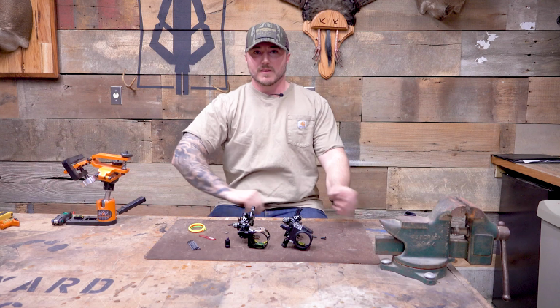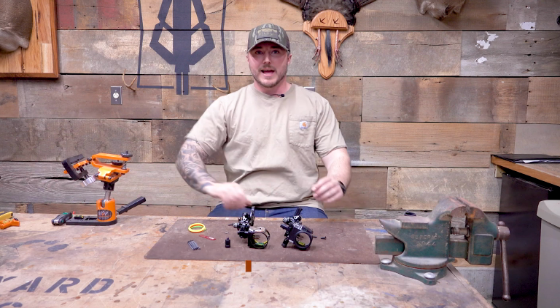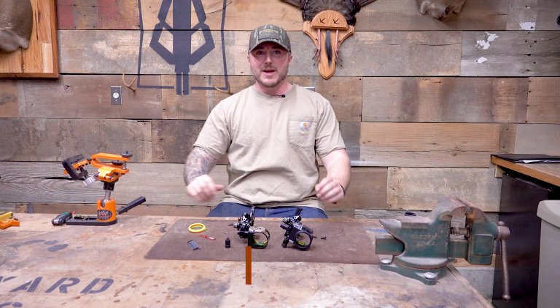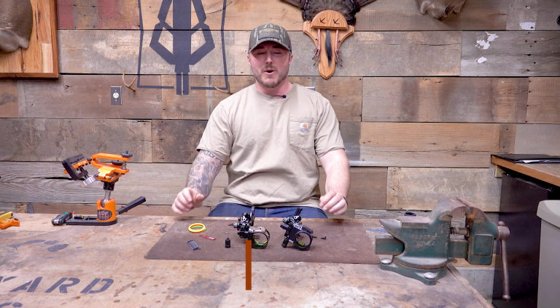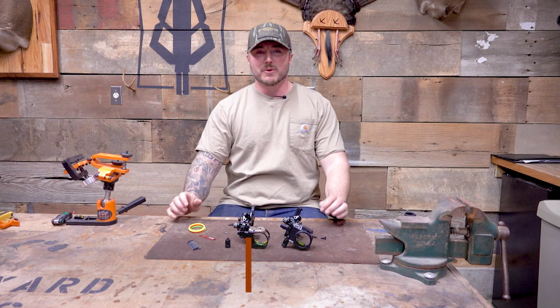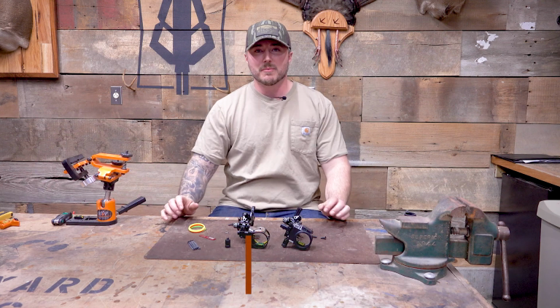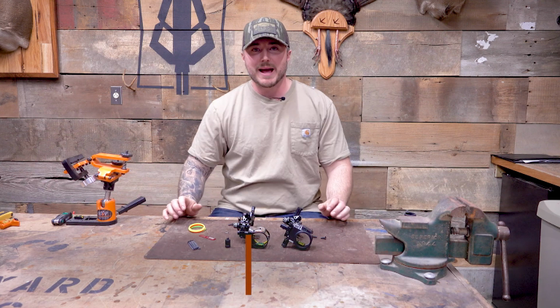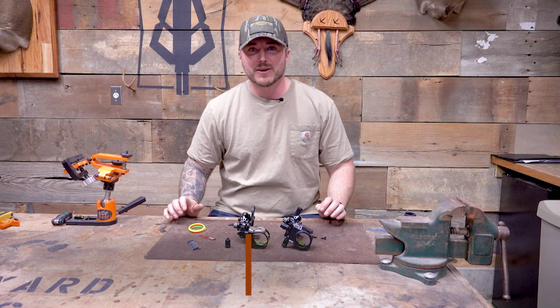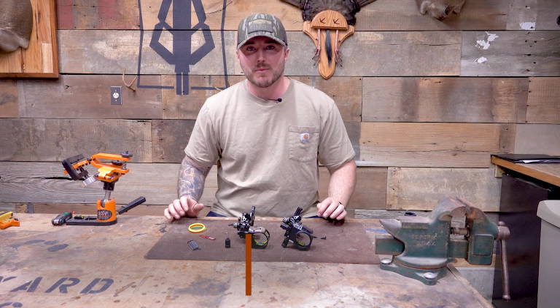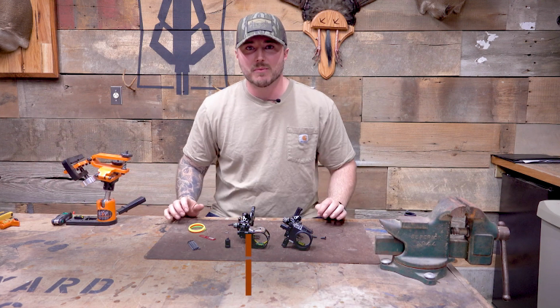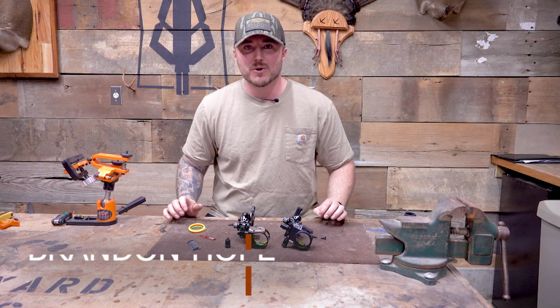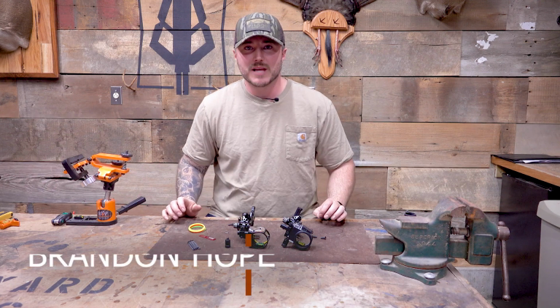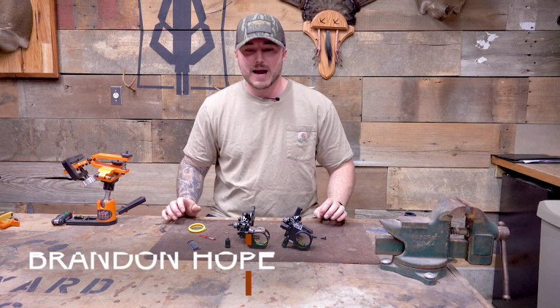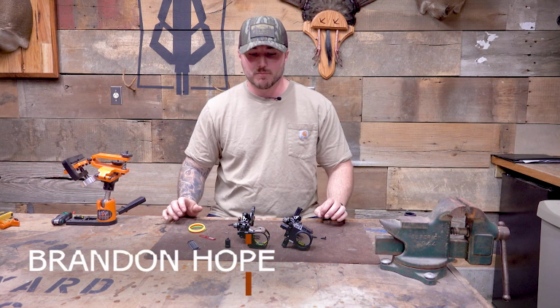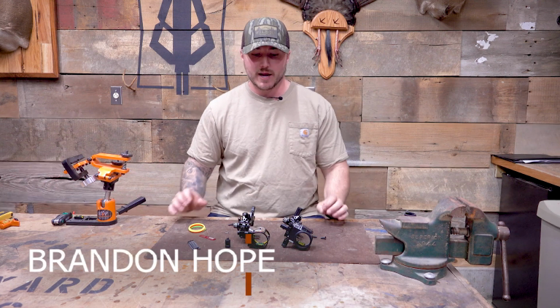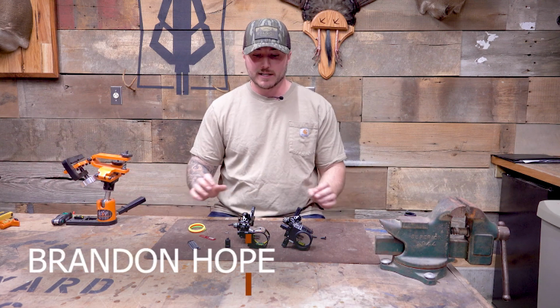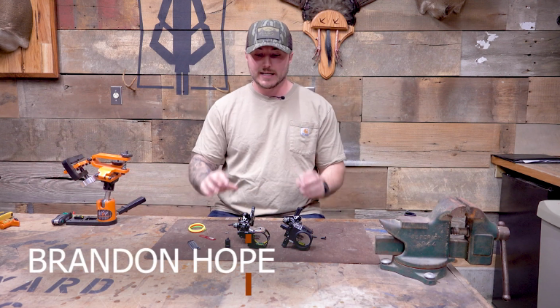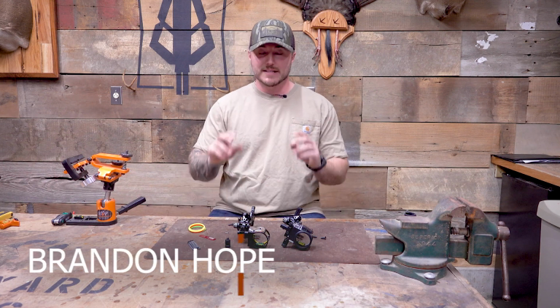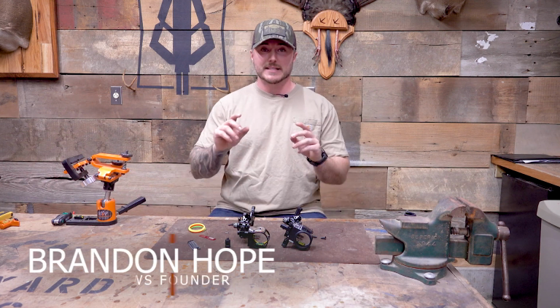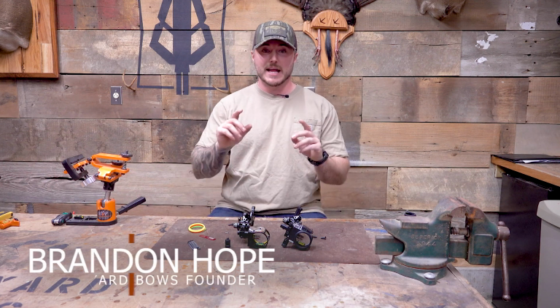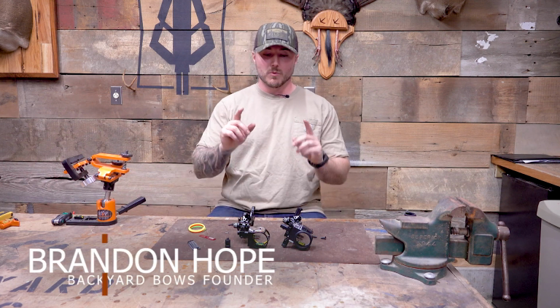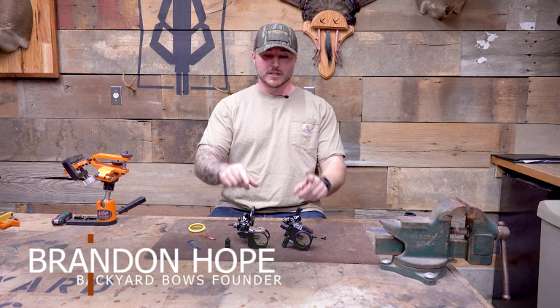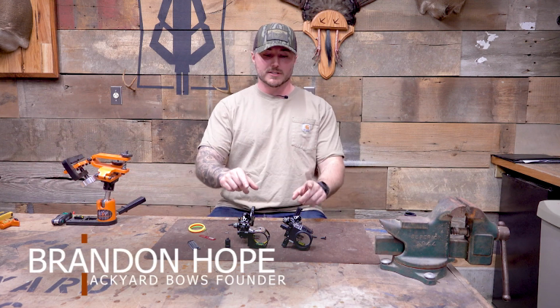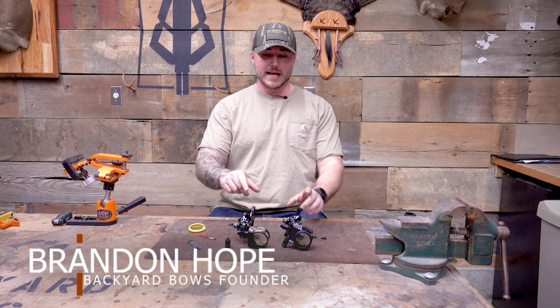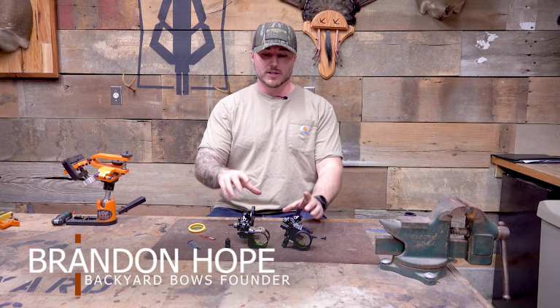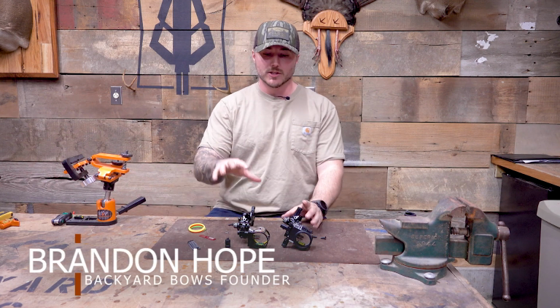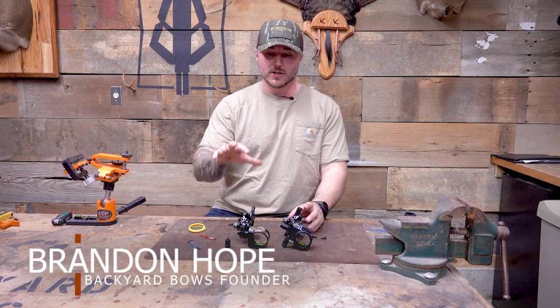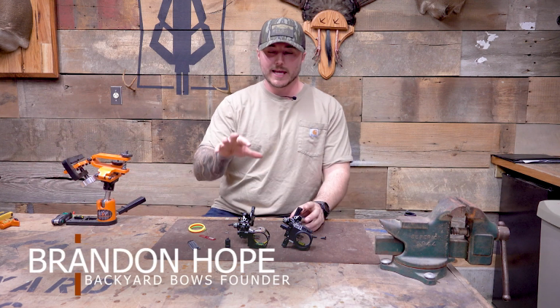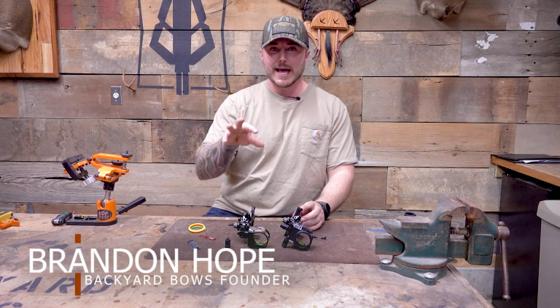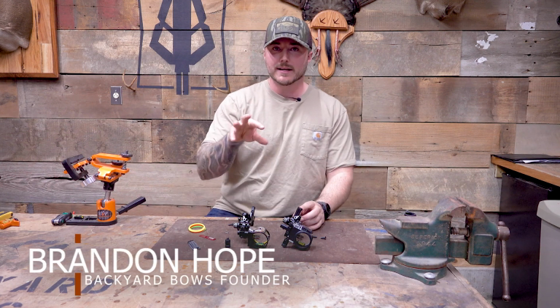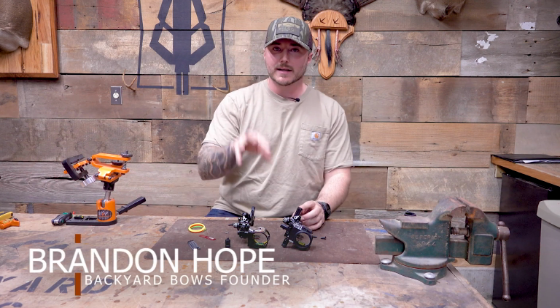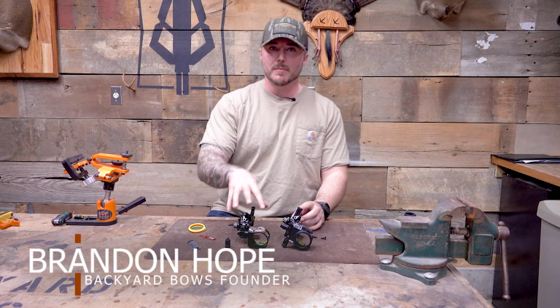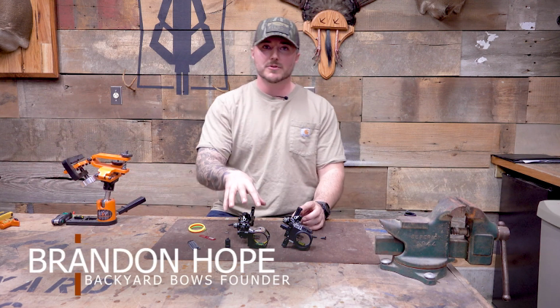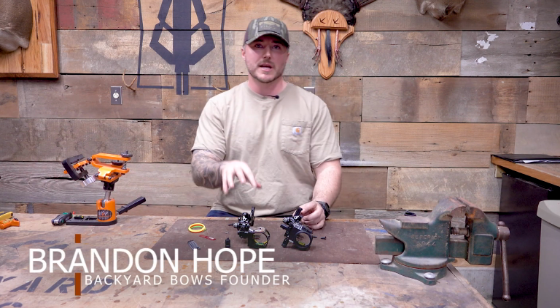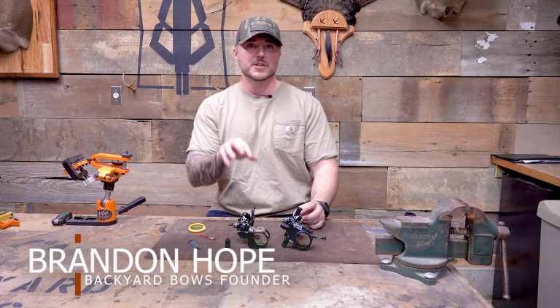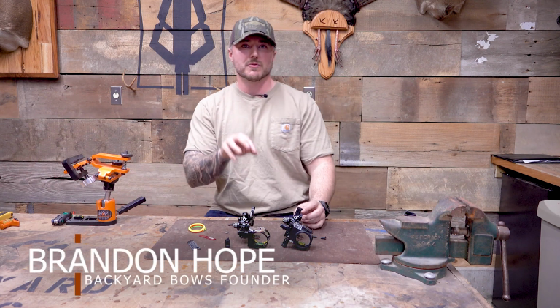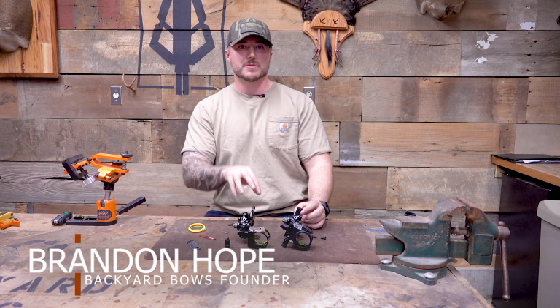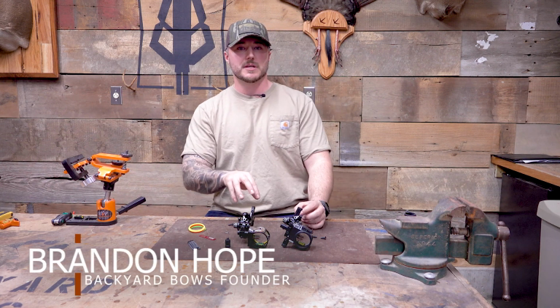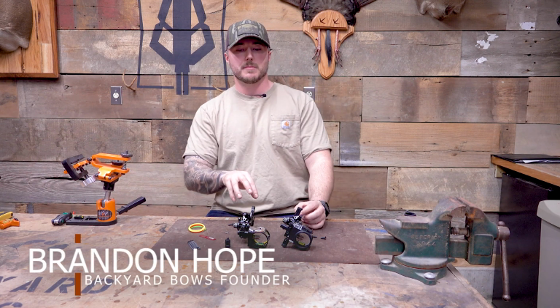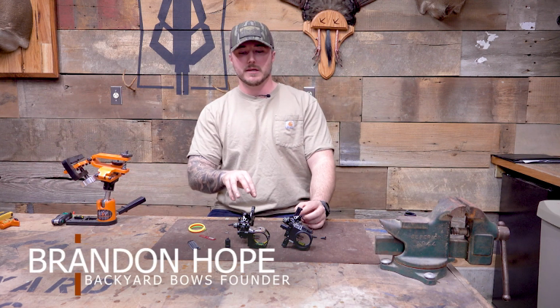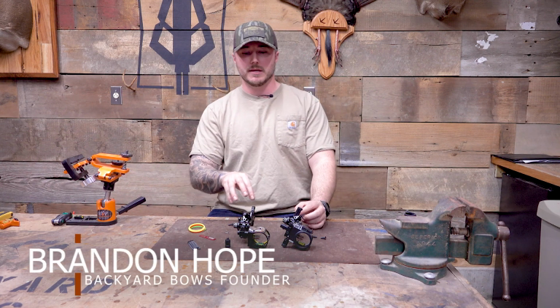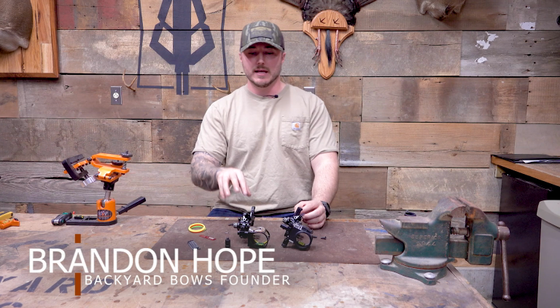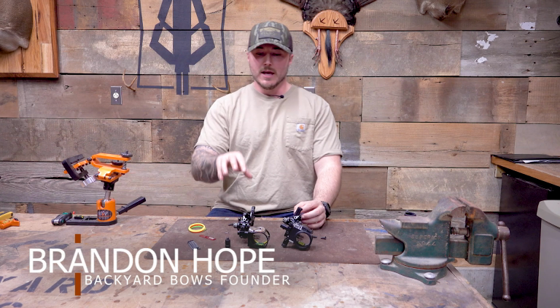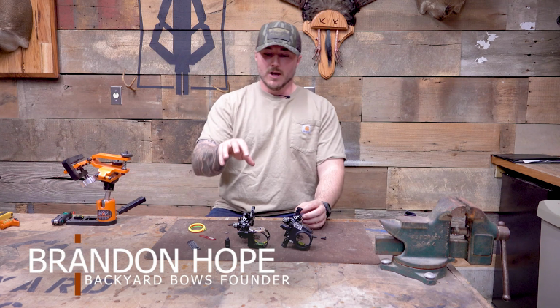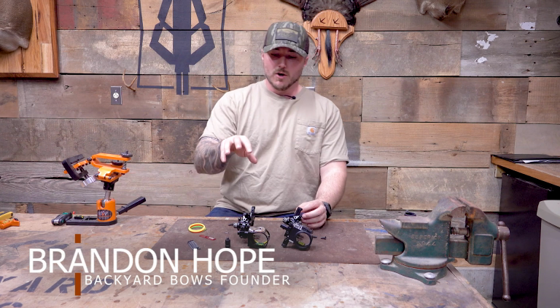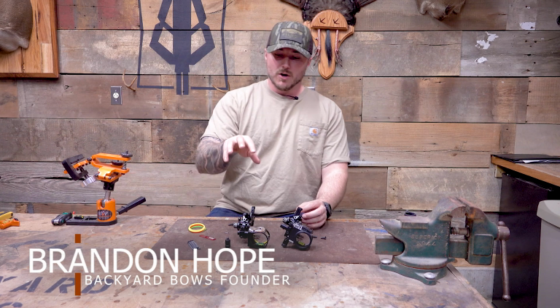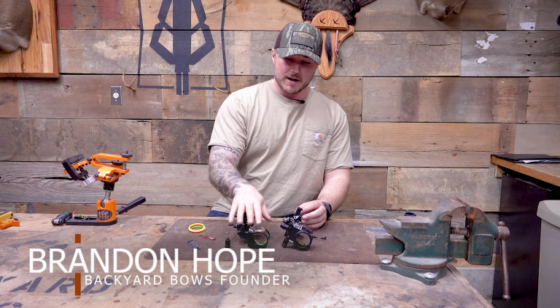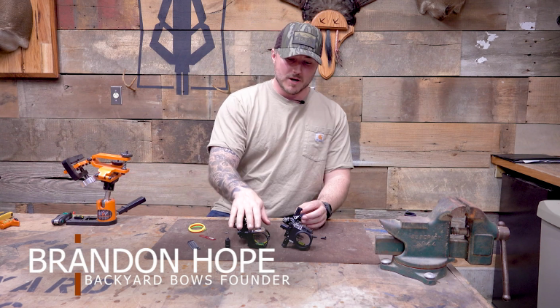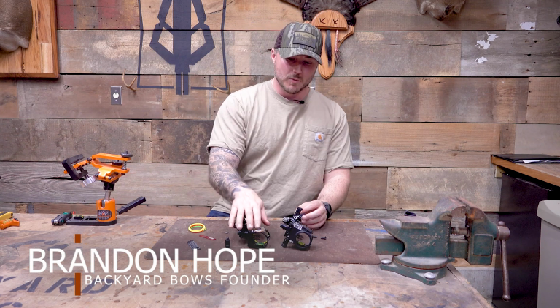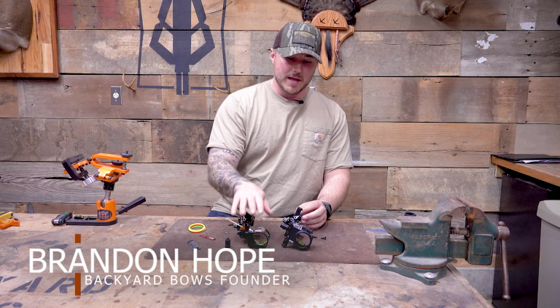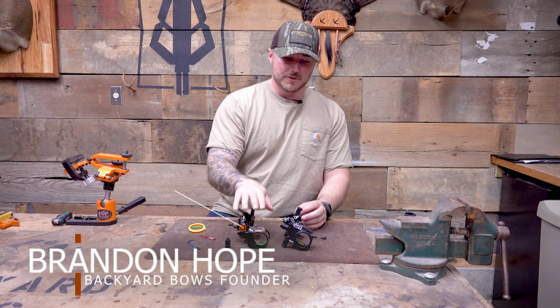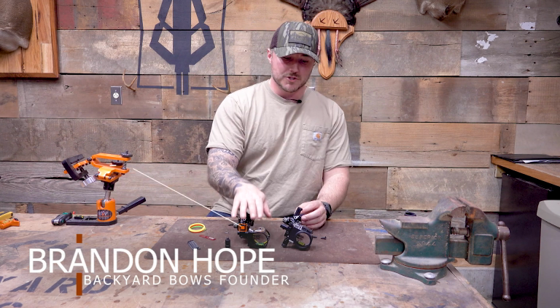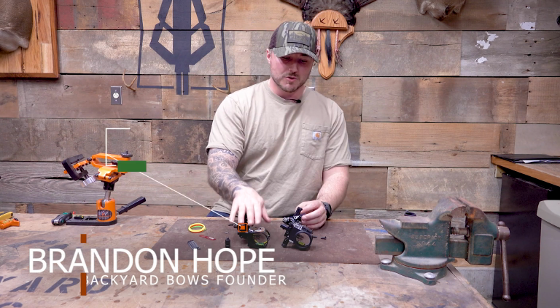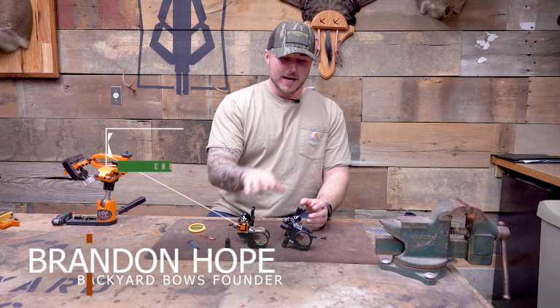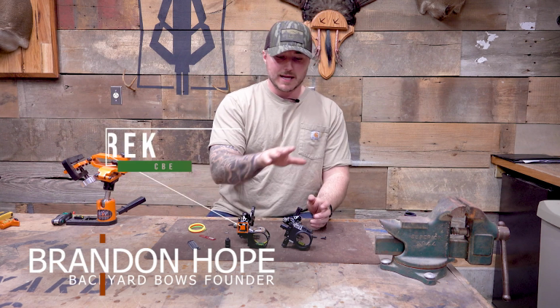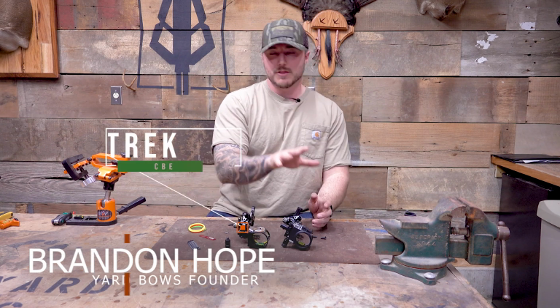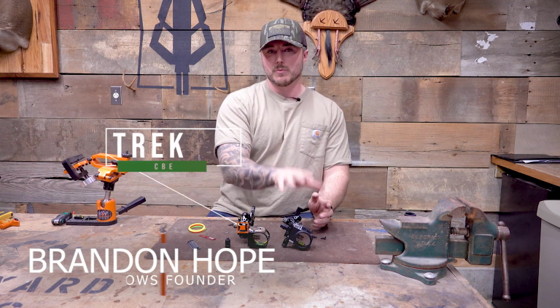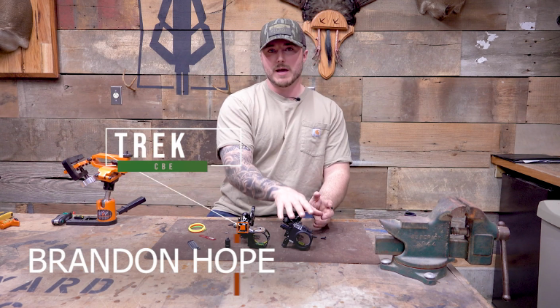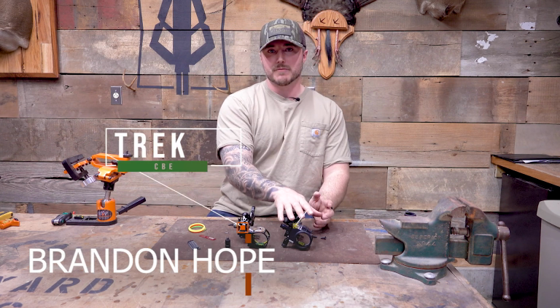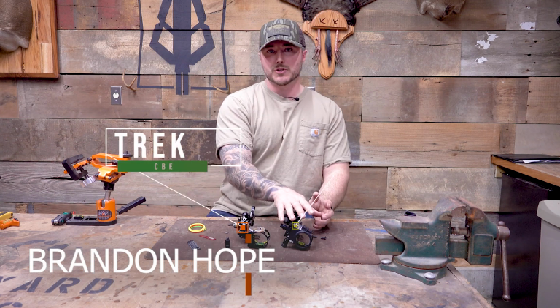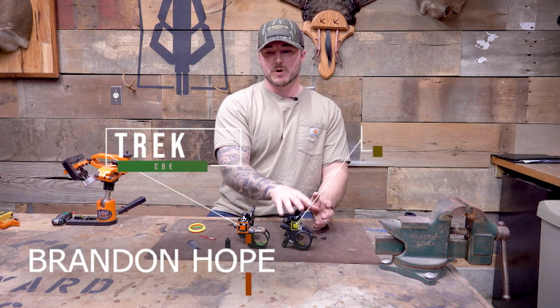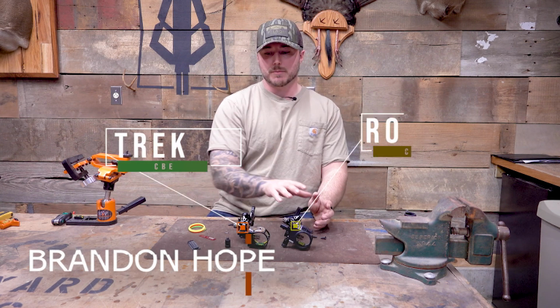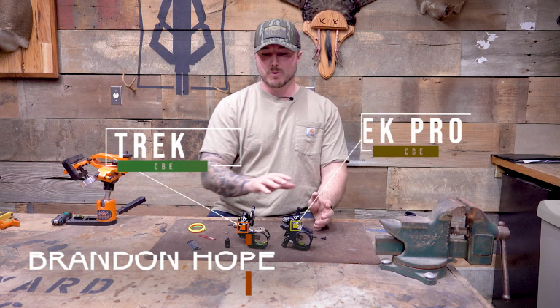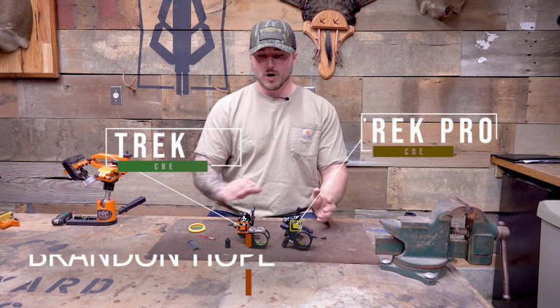Hey, welcome to Backyard Bows. I'm Brandon, and today we're going to take a look at a couple of sights from CBE. Right here we have the Trek, and then we have the Trek Pro.